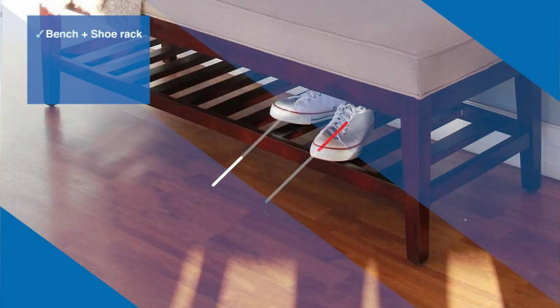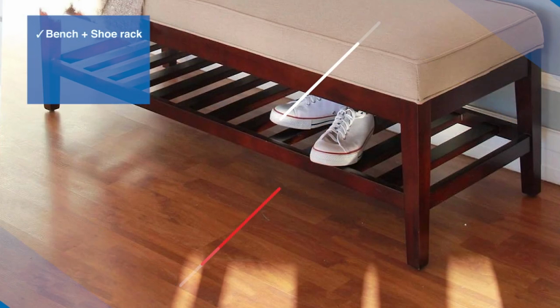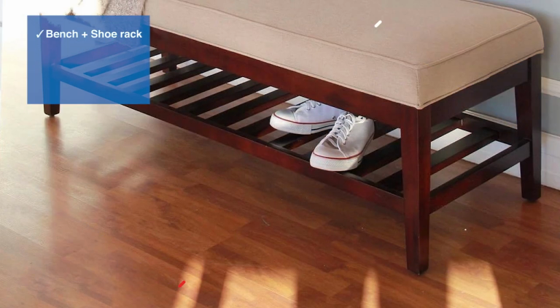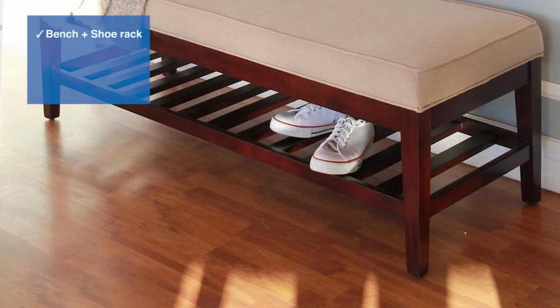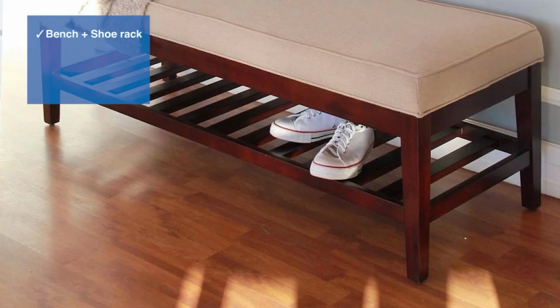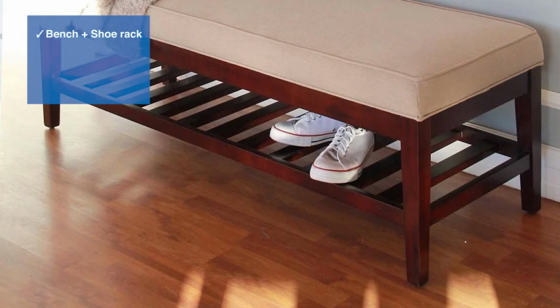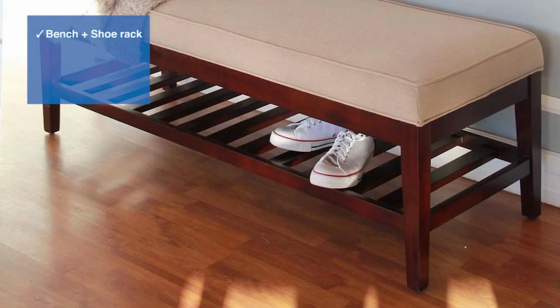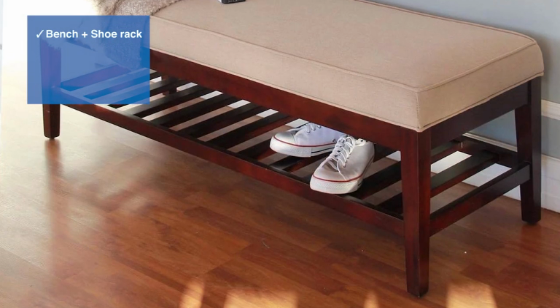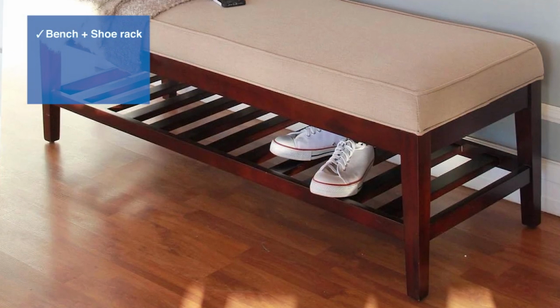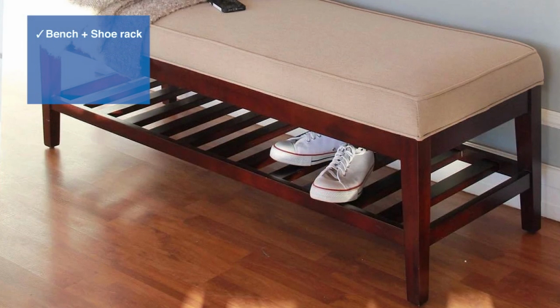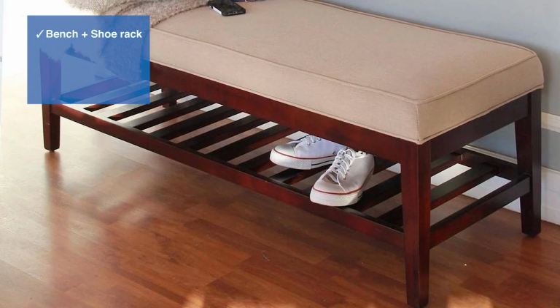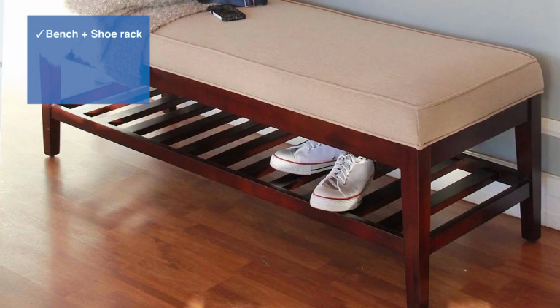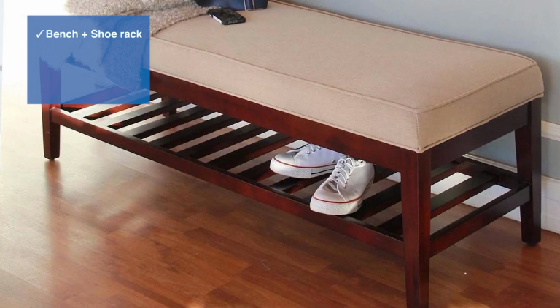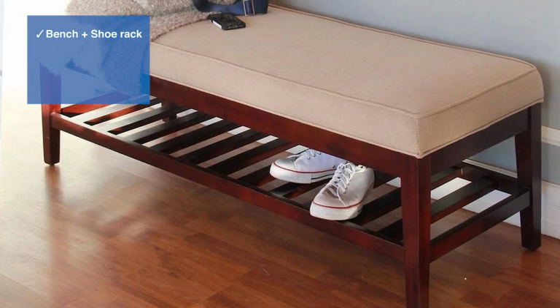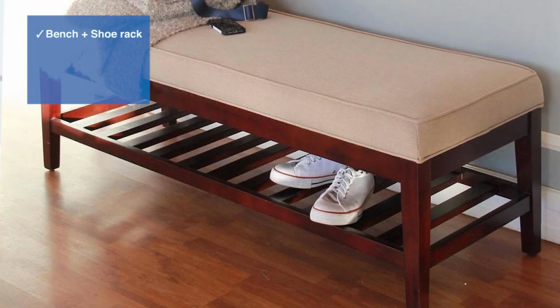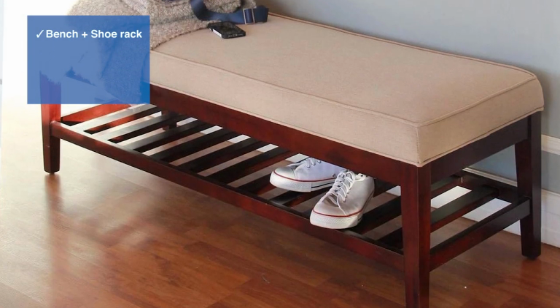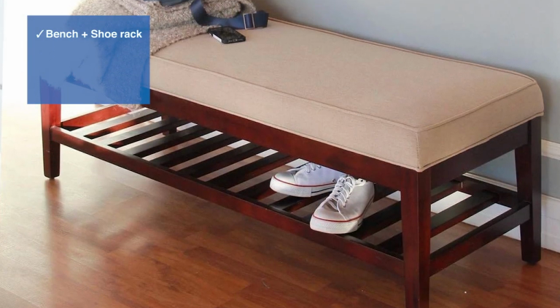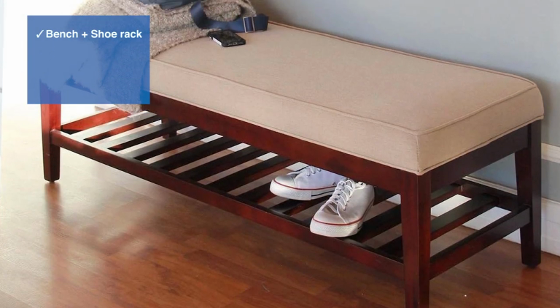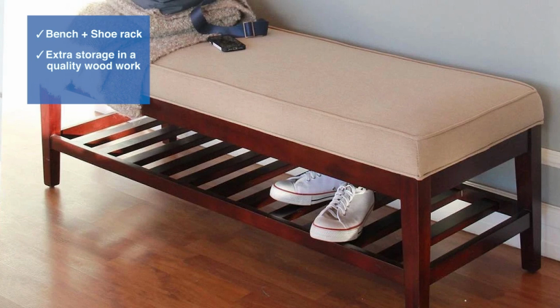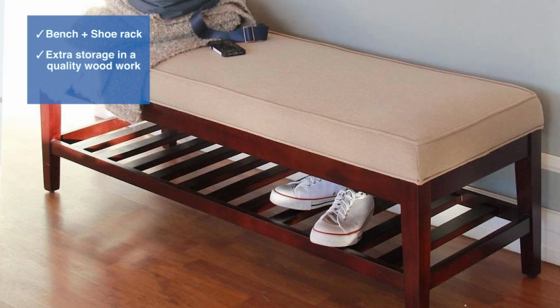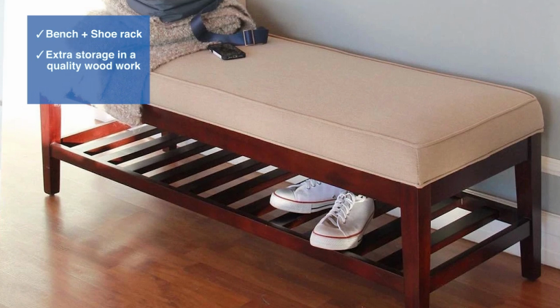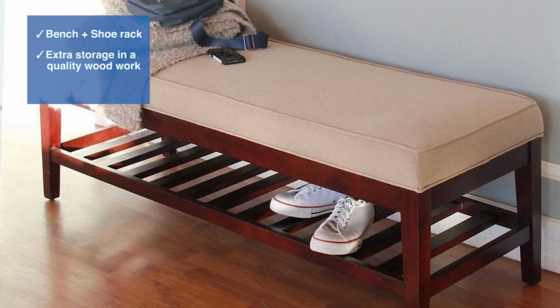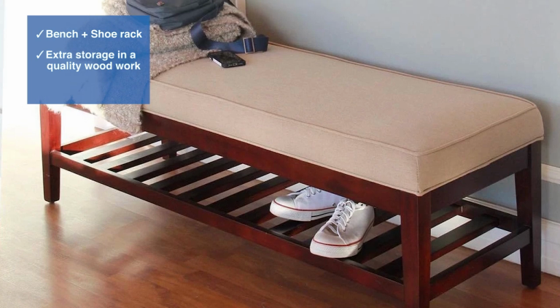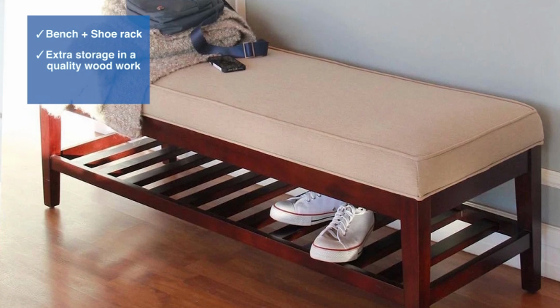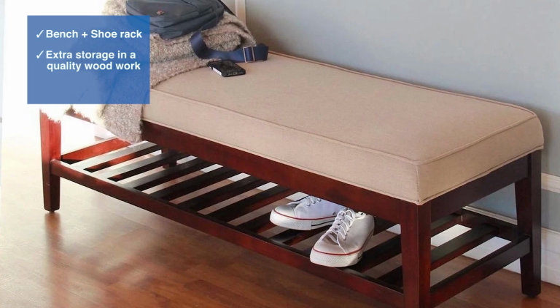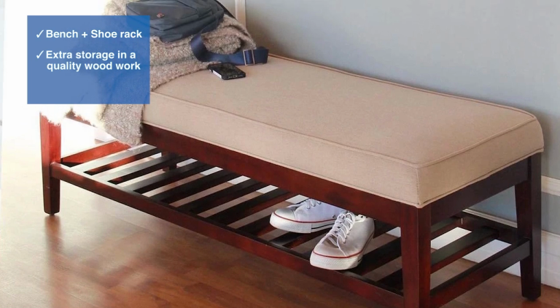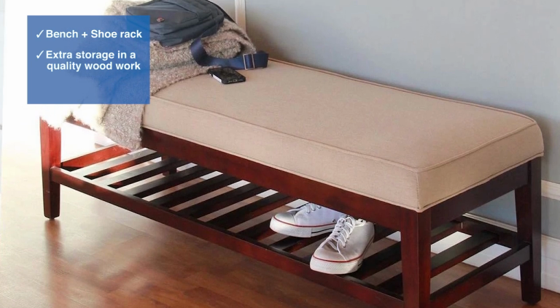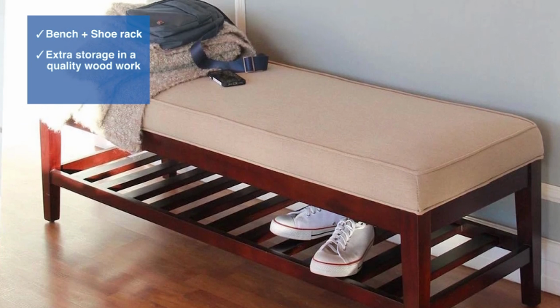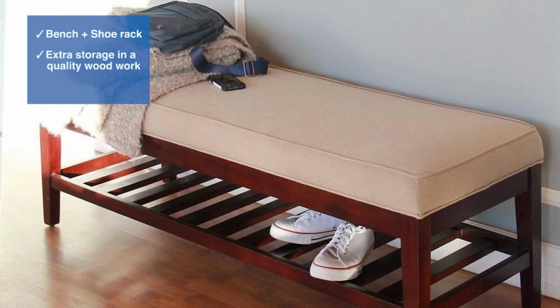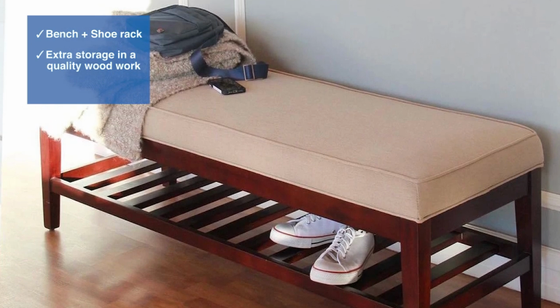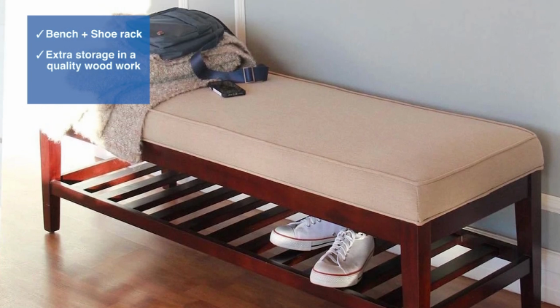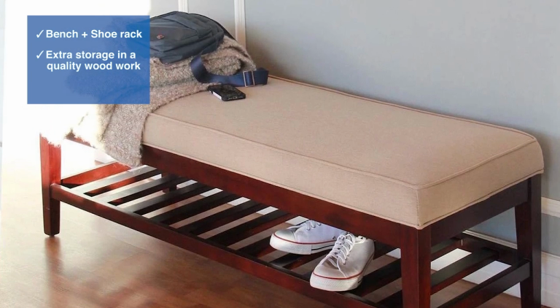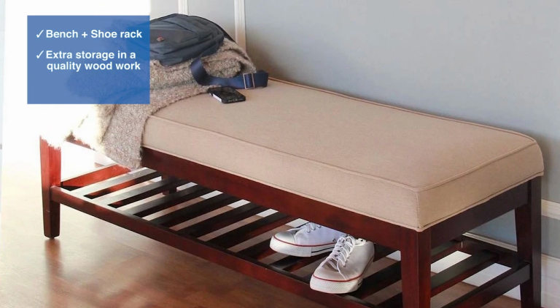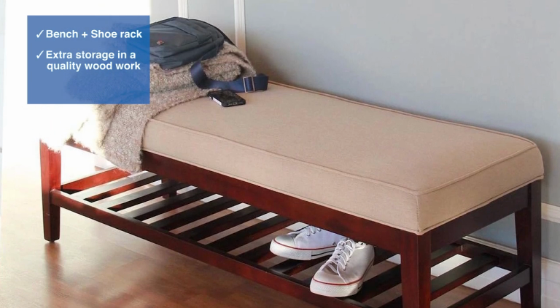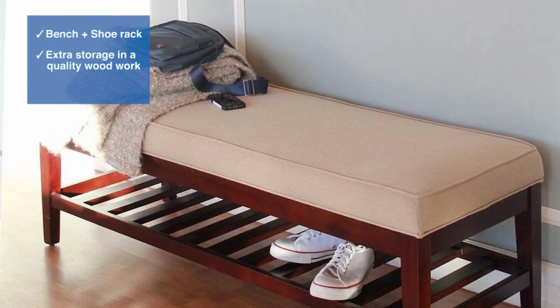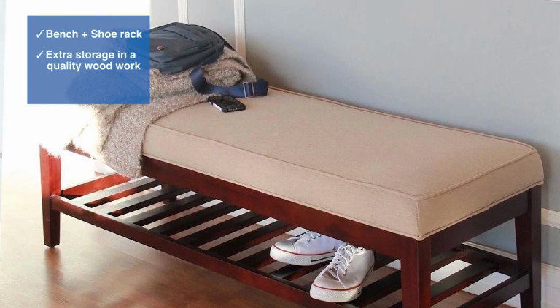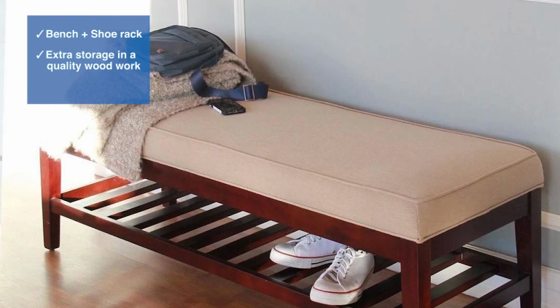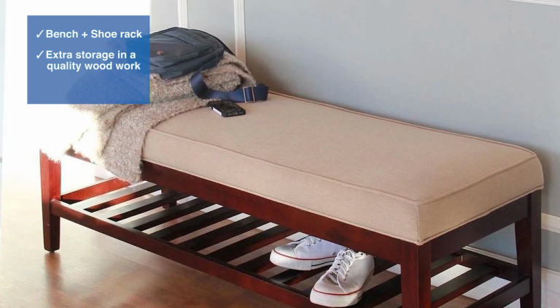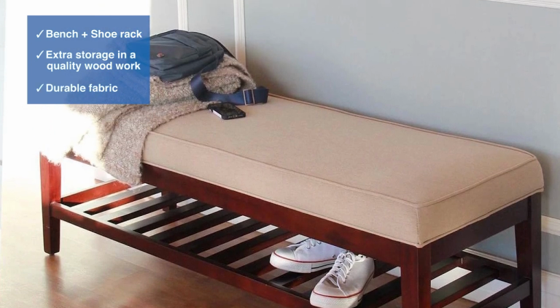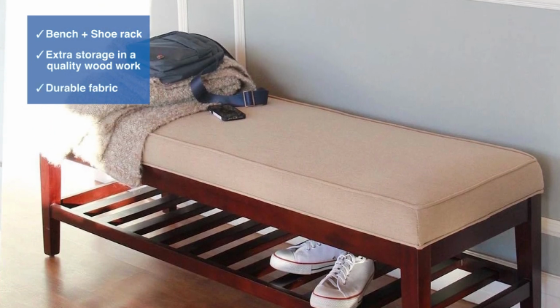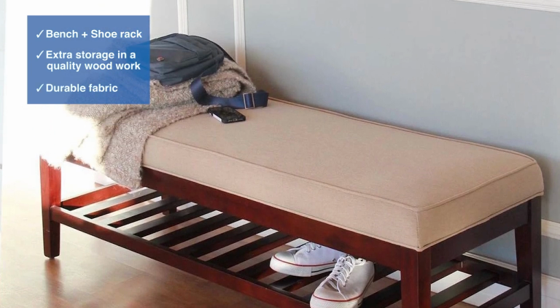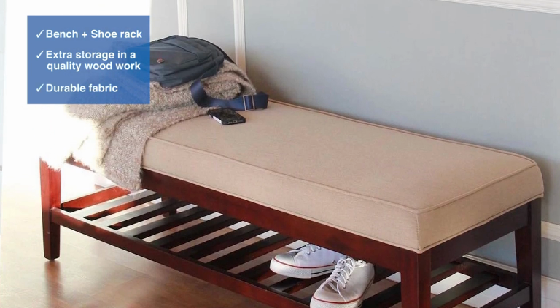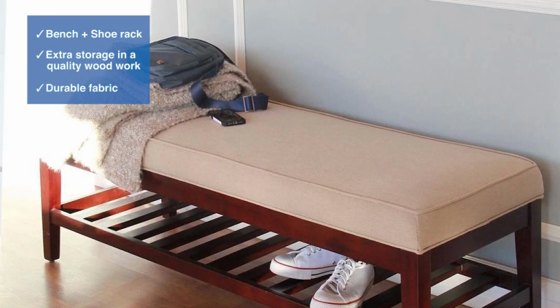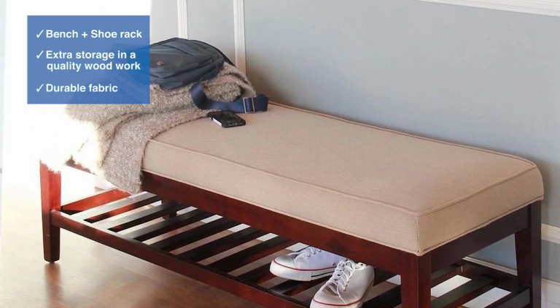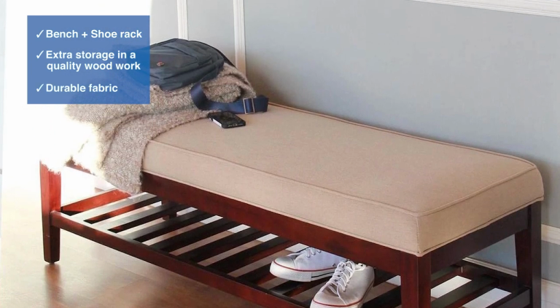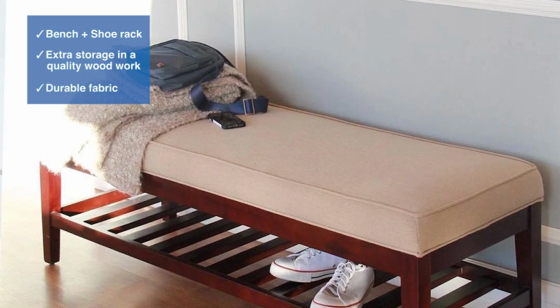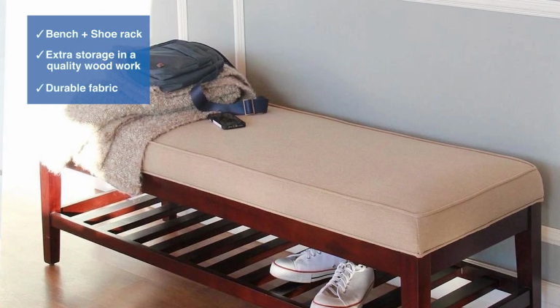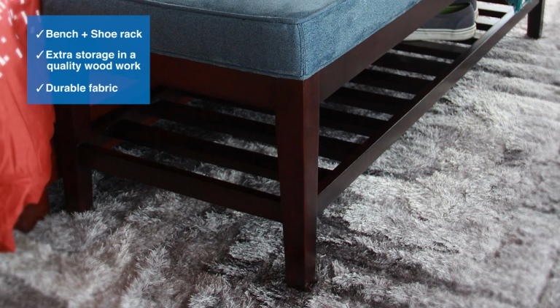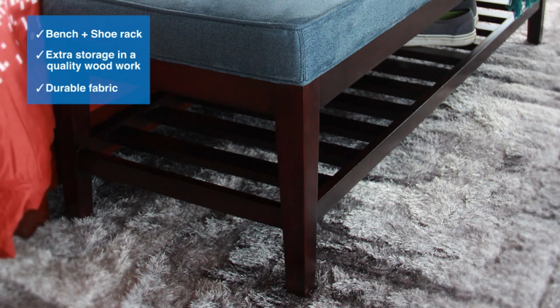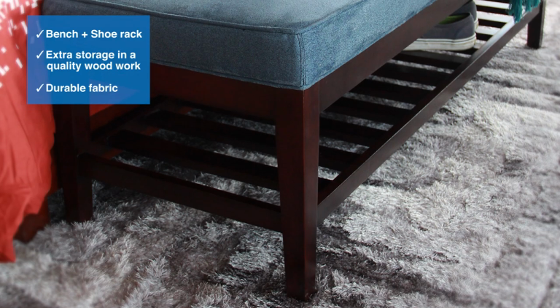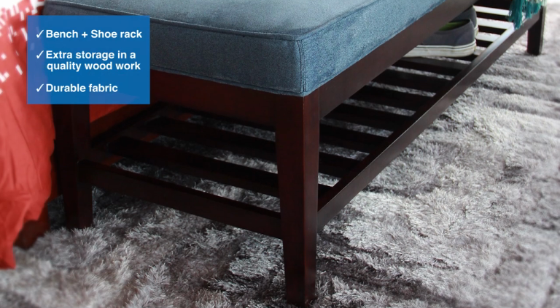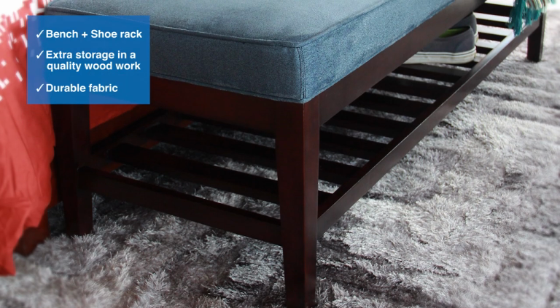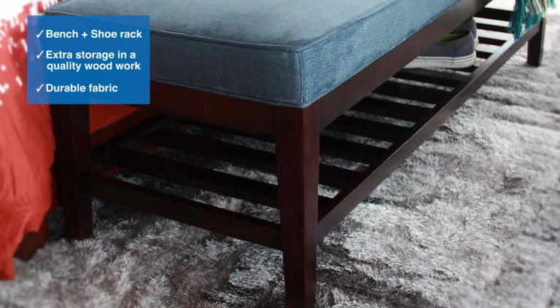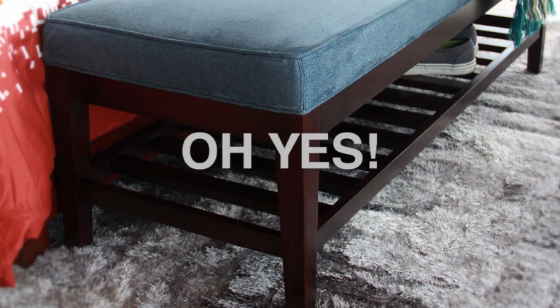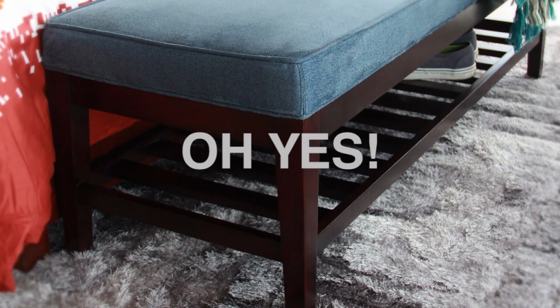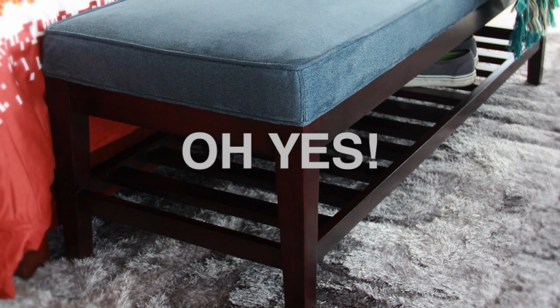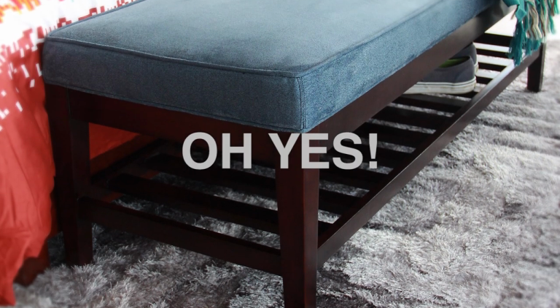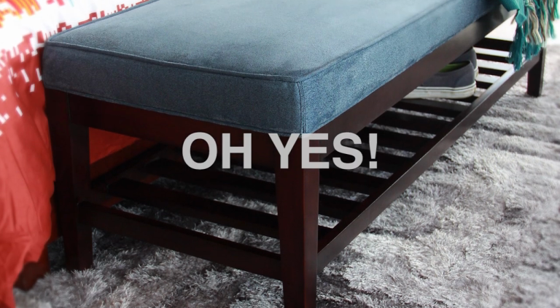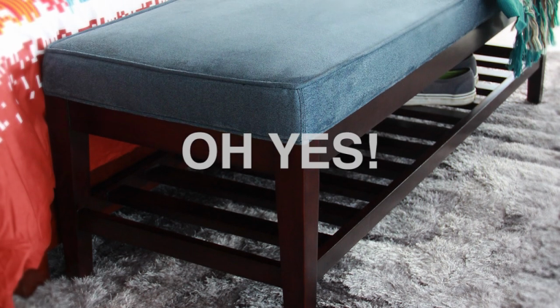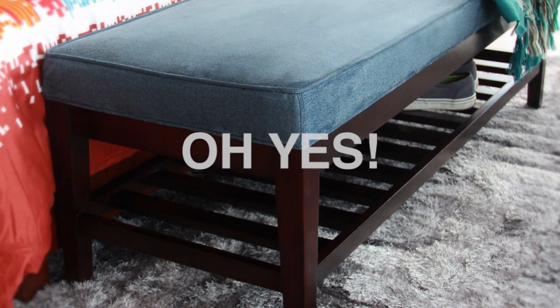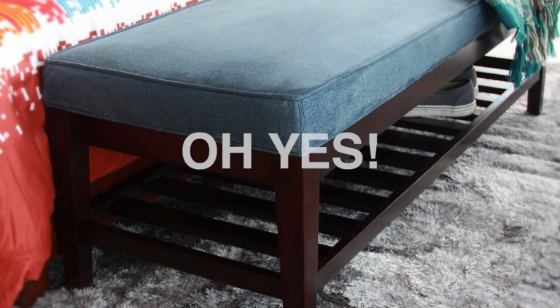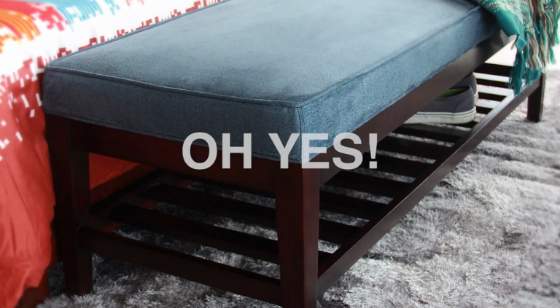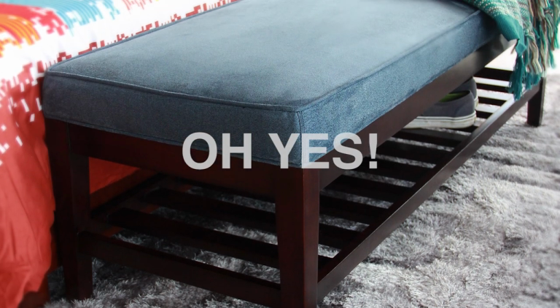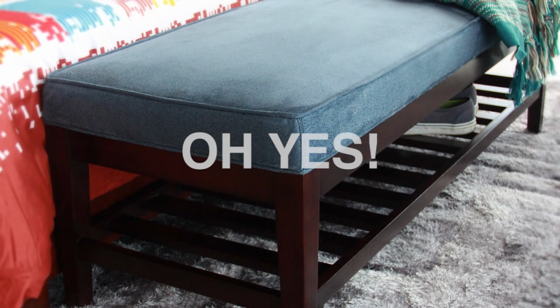Bench, shoe rack, extra storage, and quality woodwork and durable fabric? Oh yes!